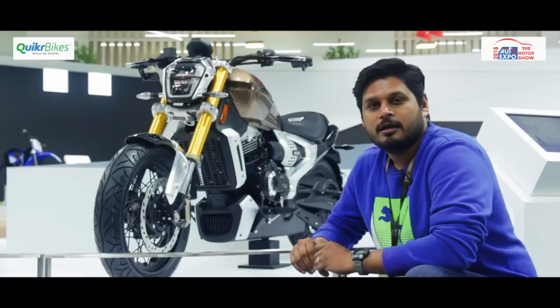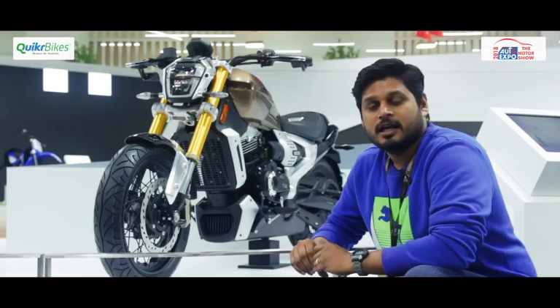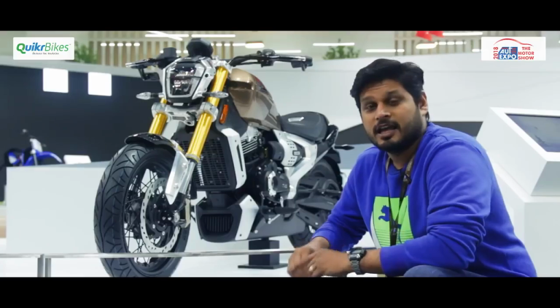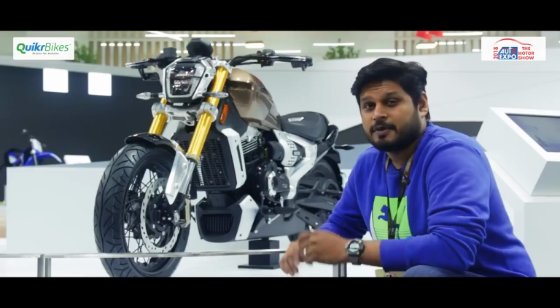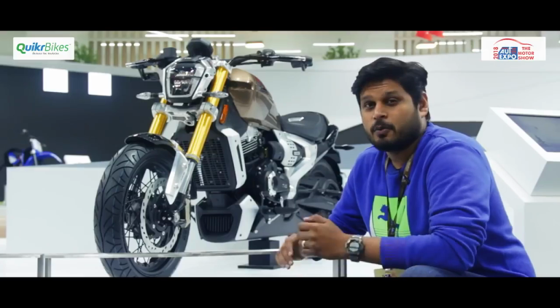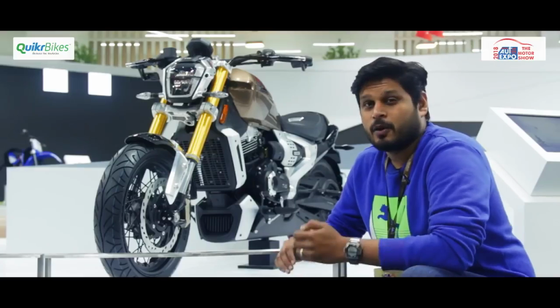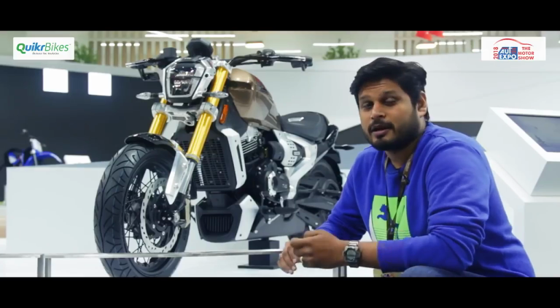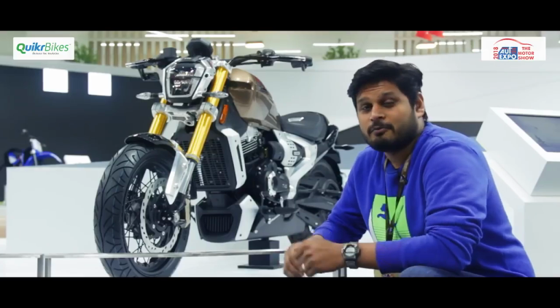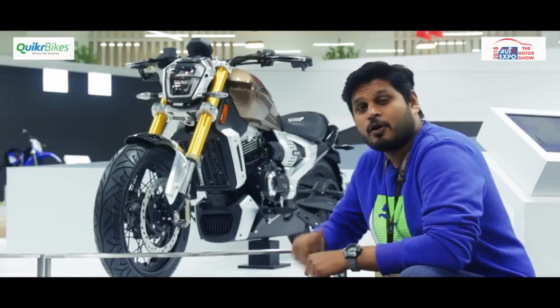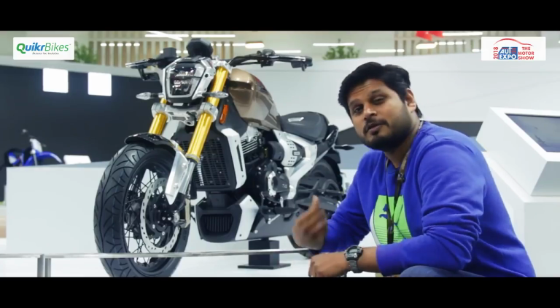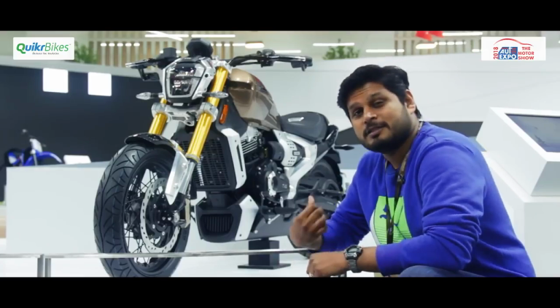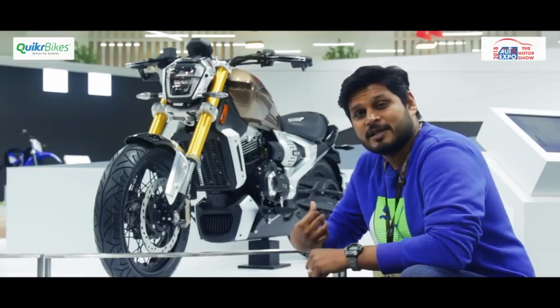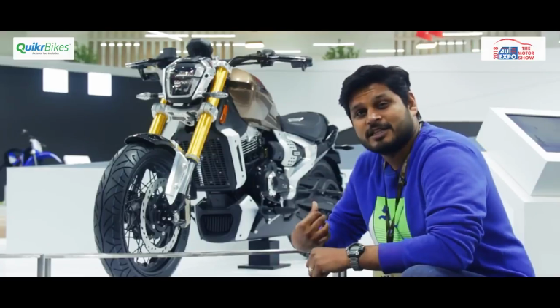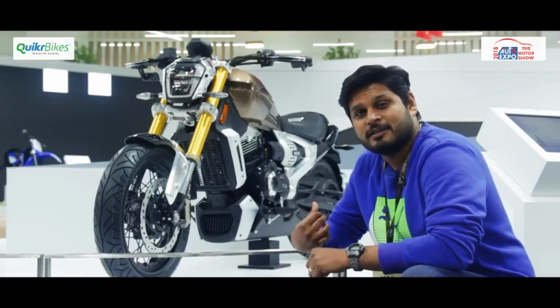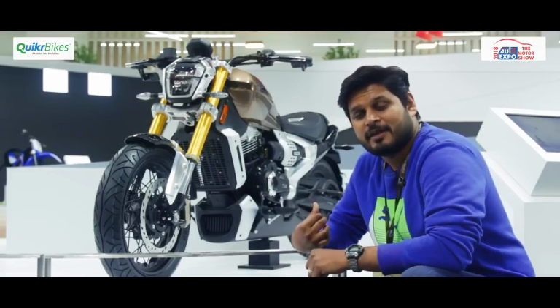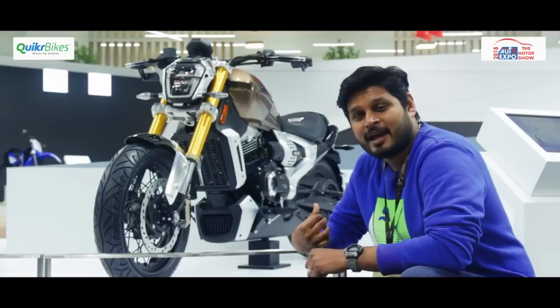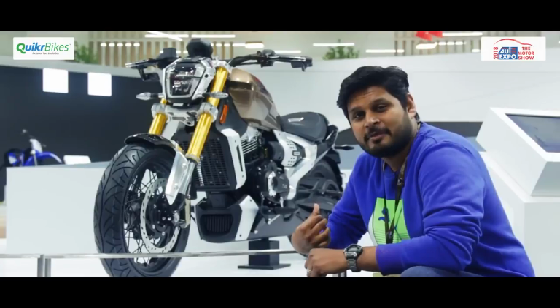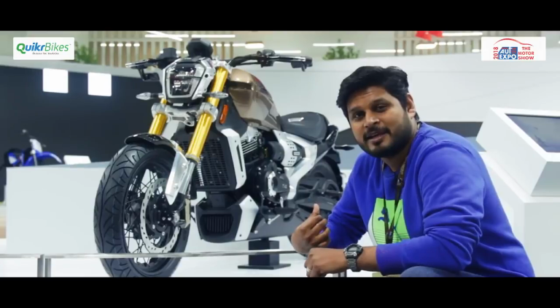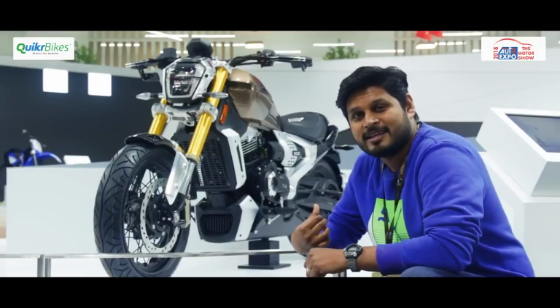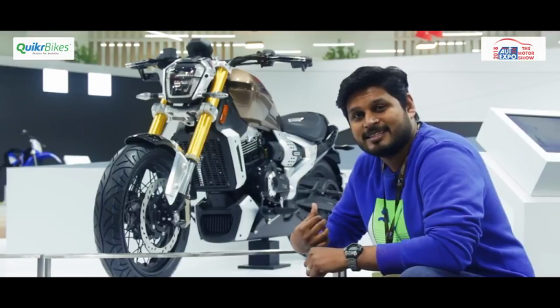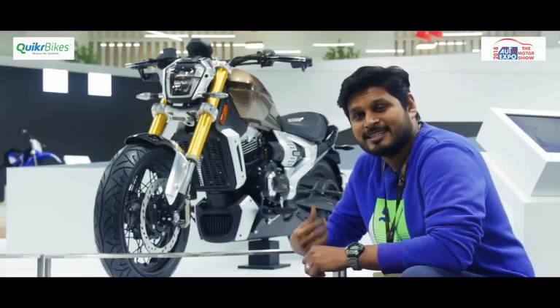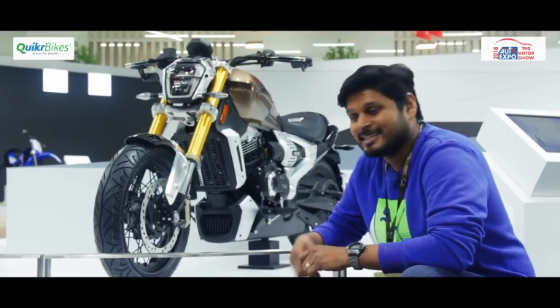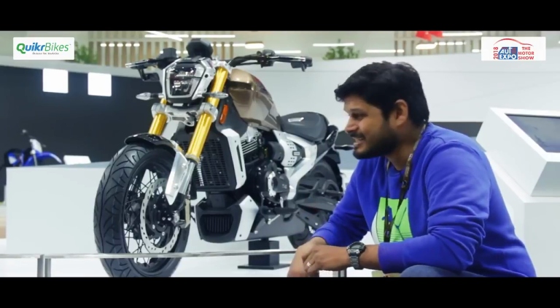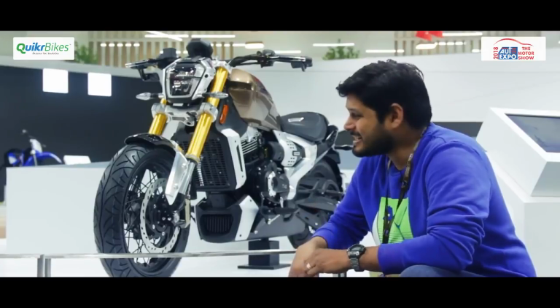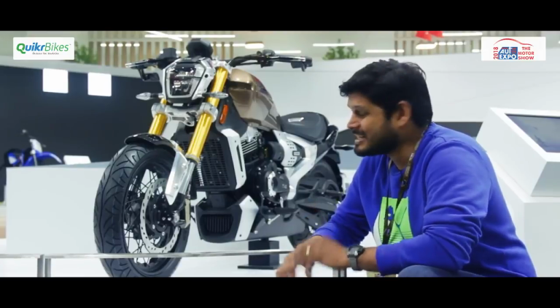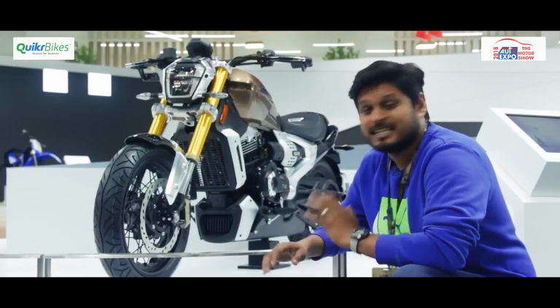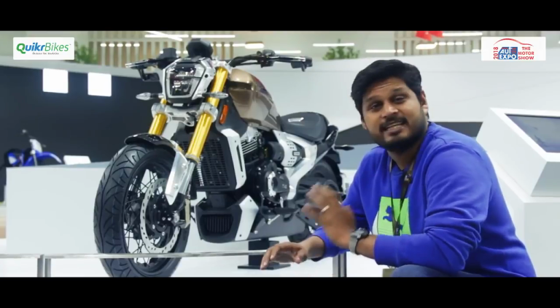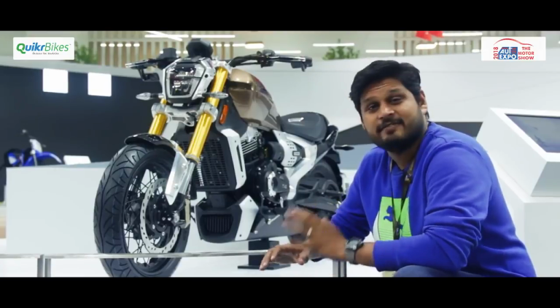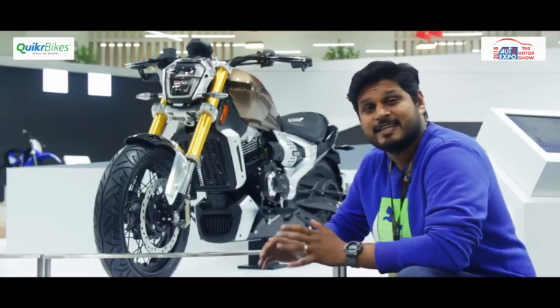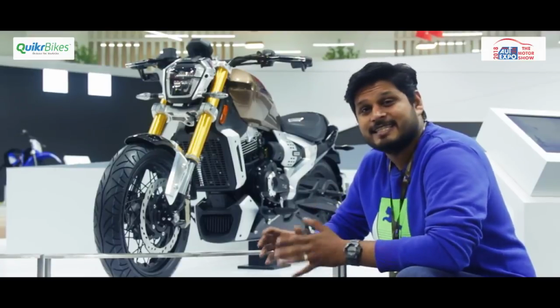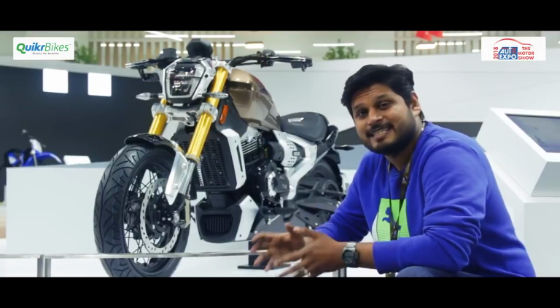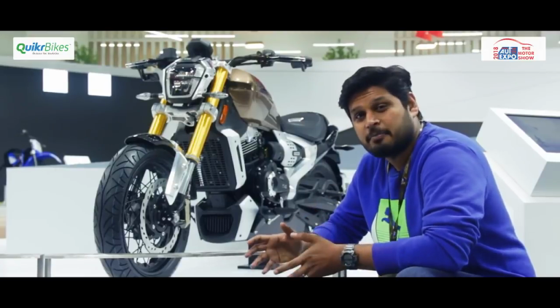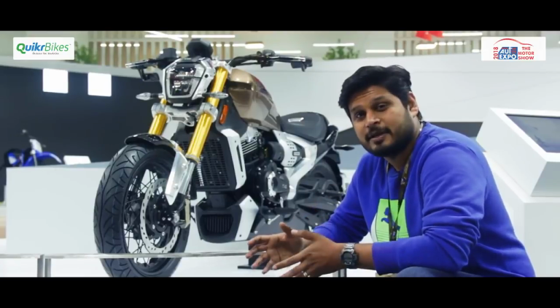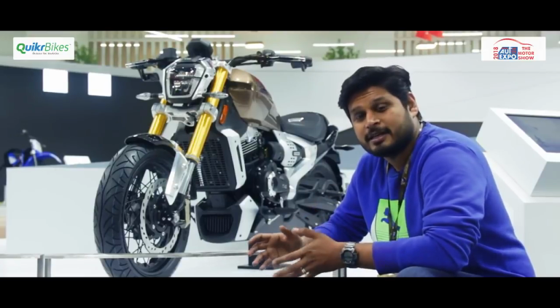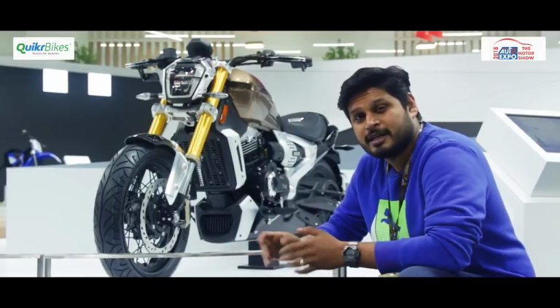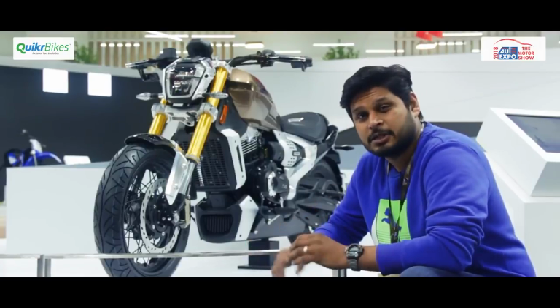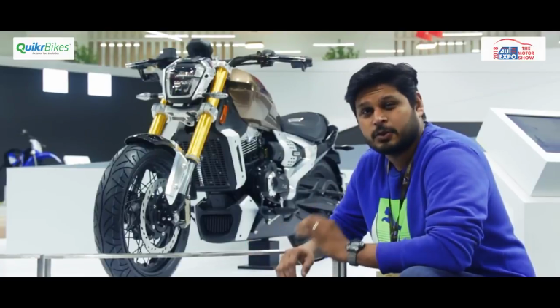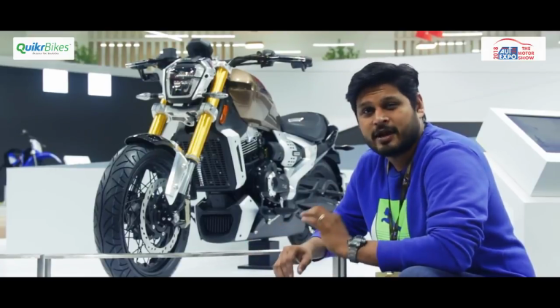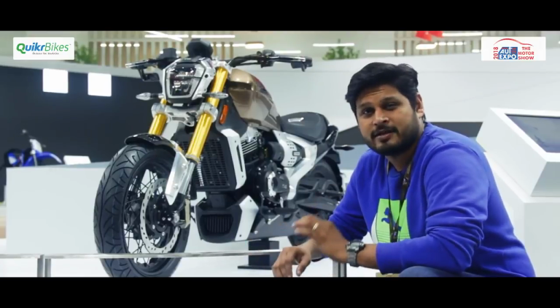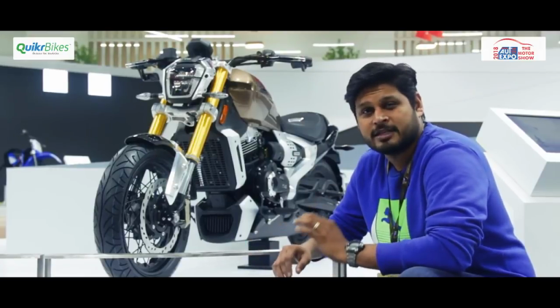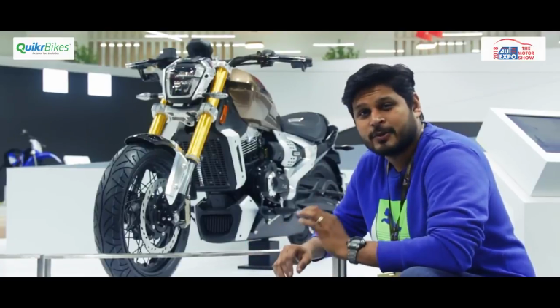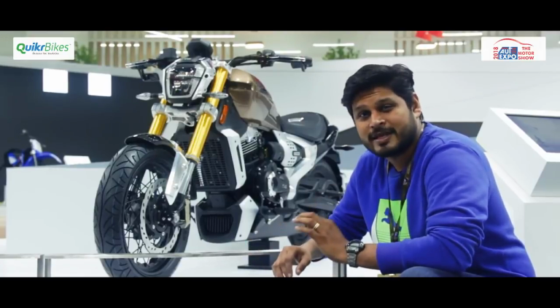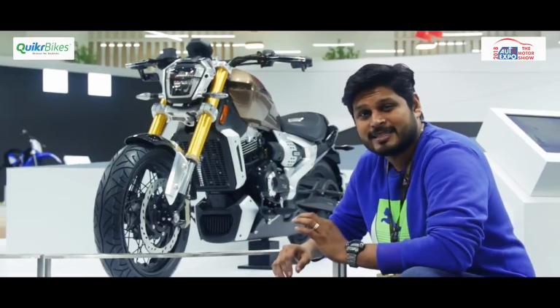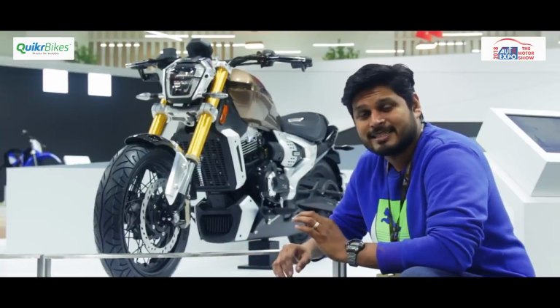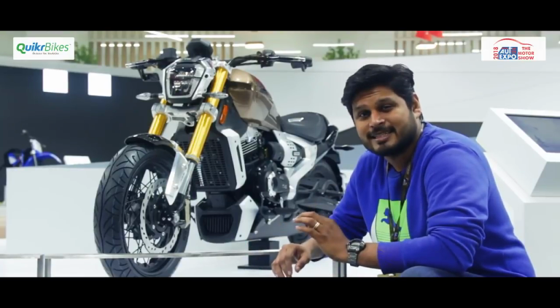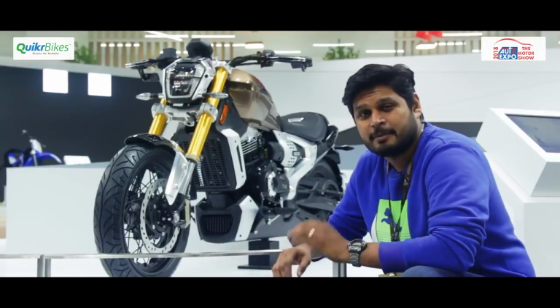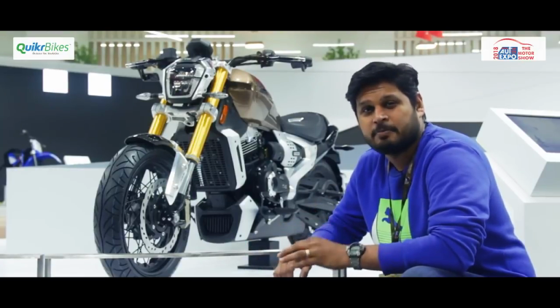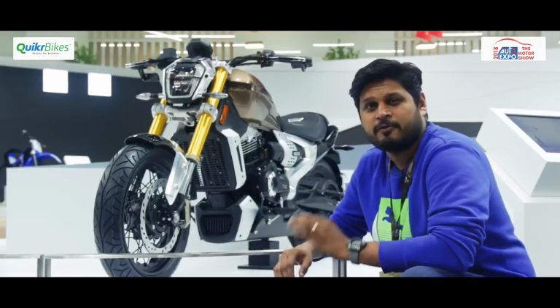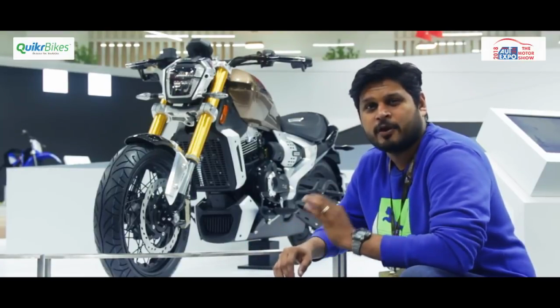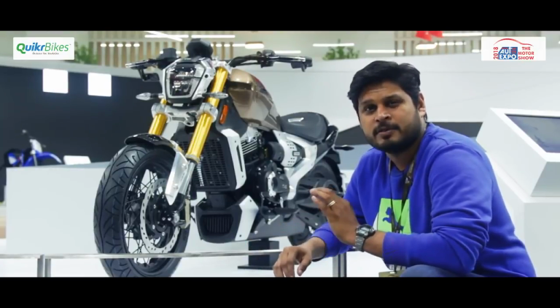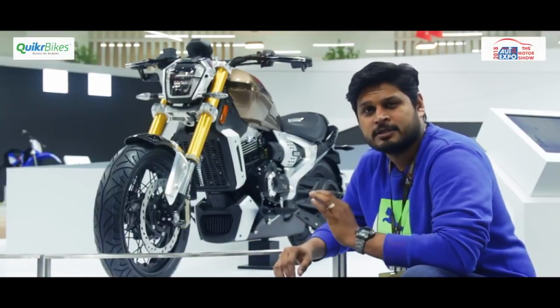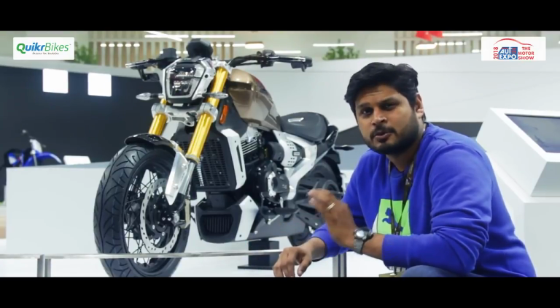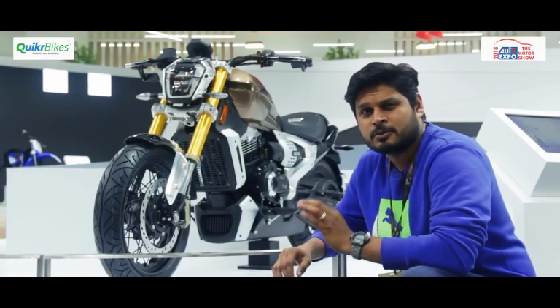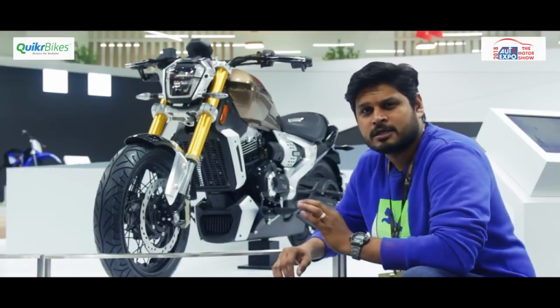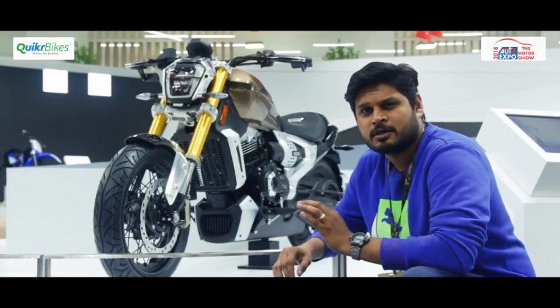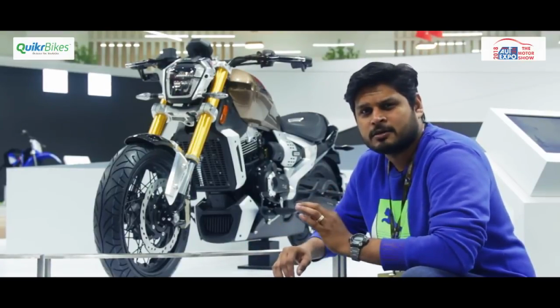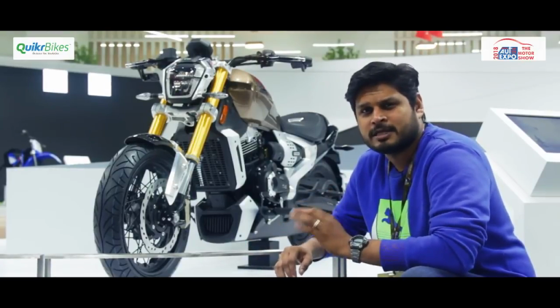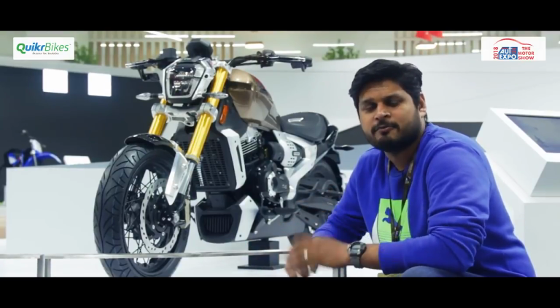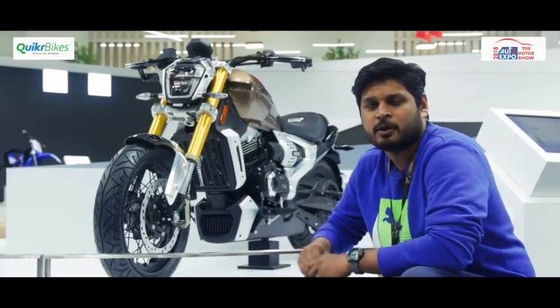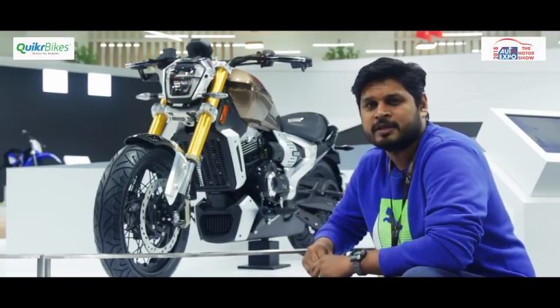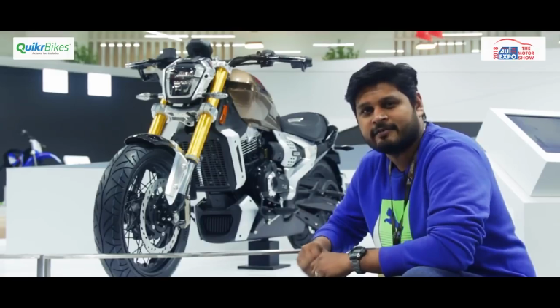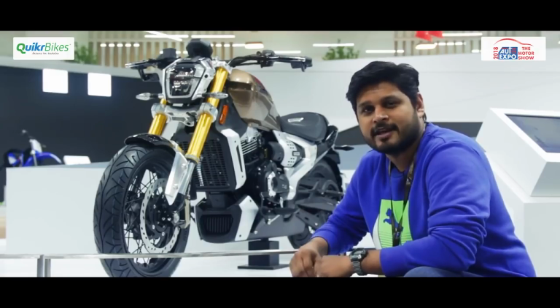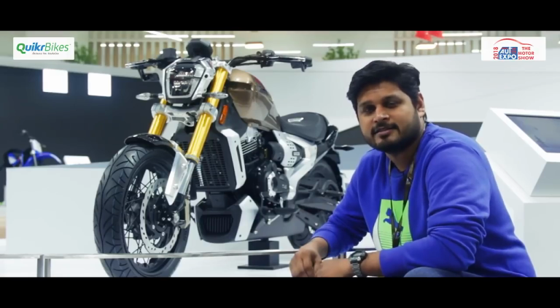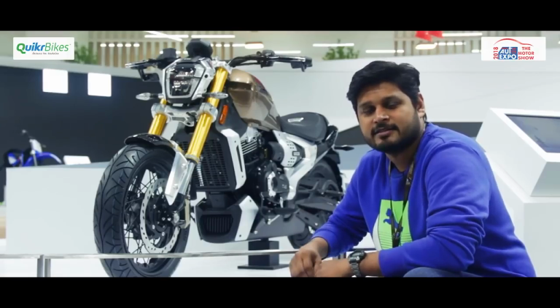If you are wondering what this machine behind me is, this is the TVS Zeppelin — a 220cc performance cruiser concept from TVS.